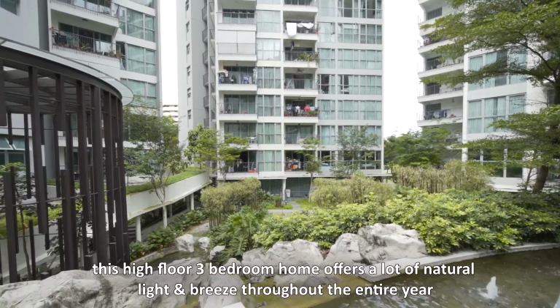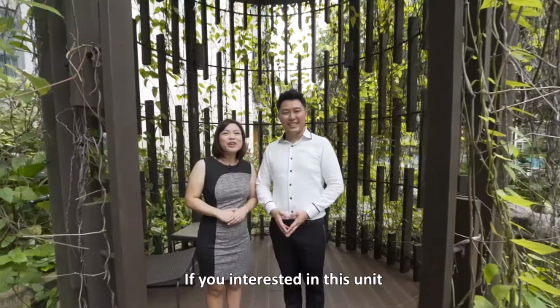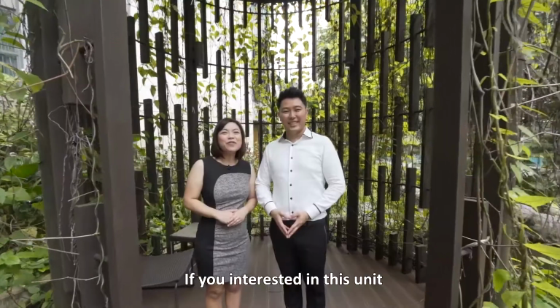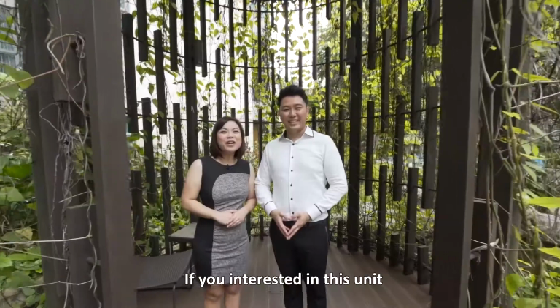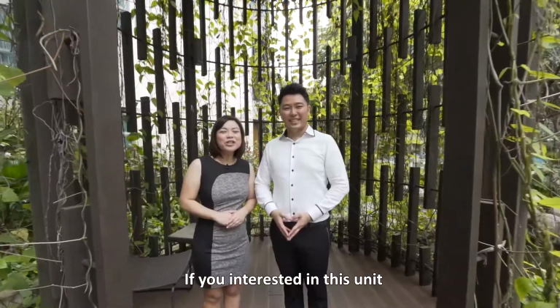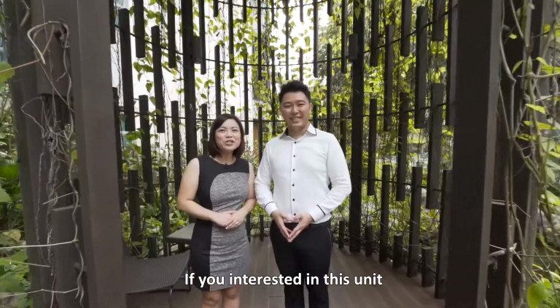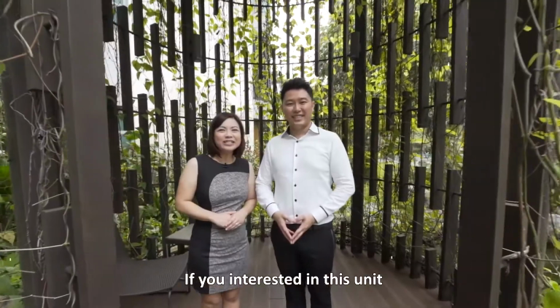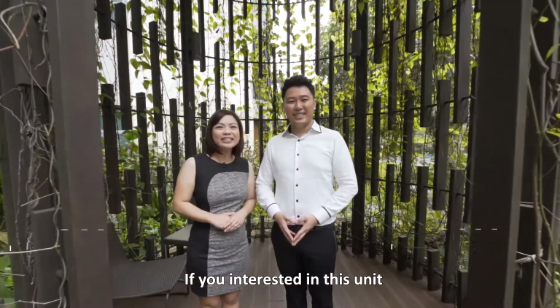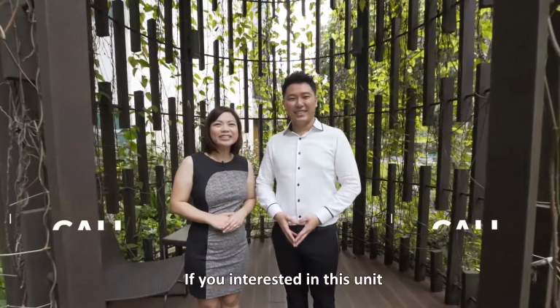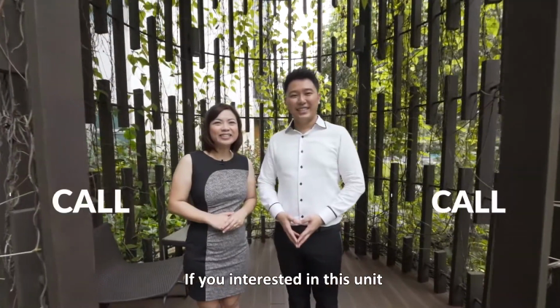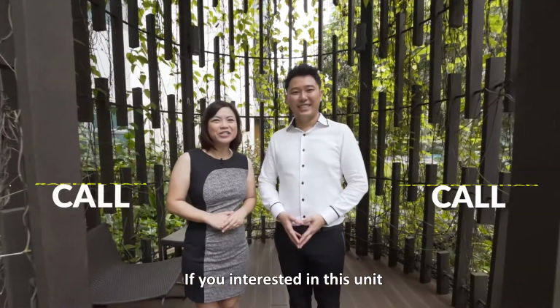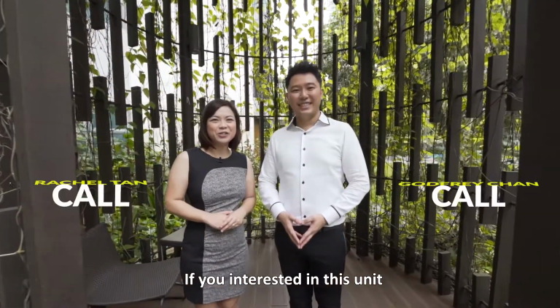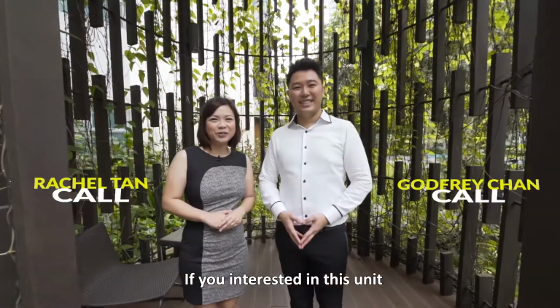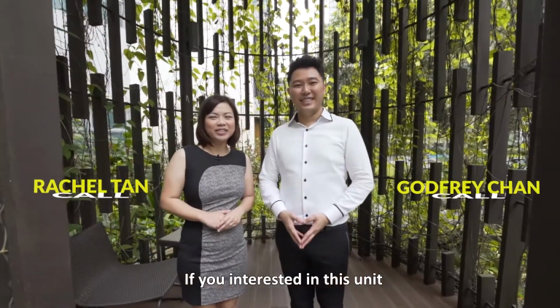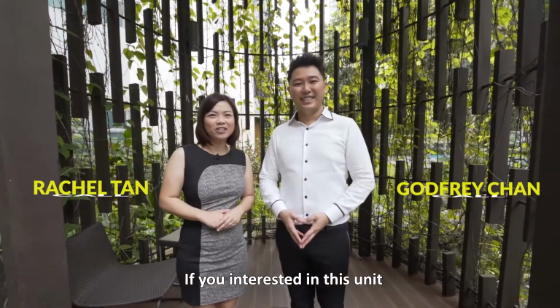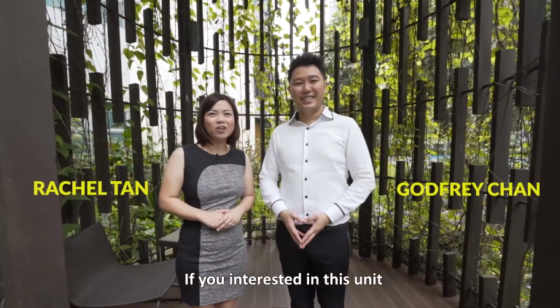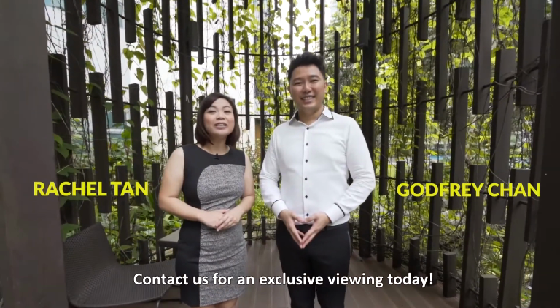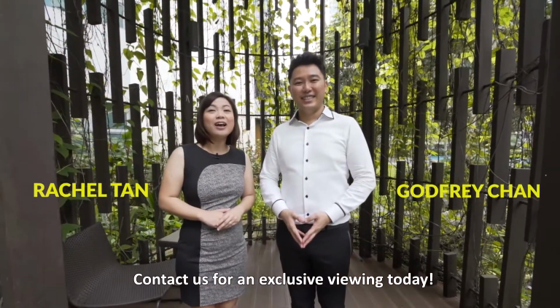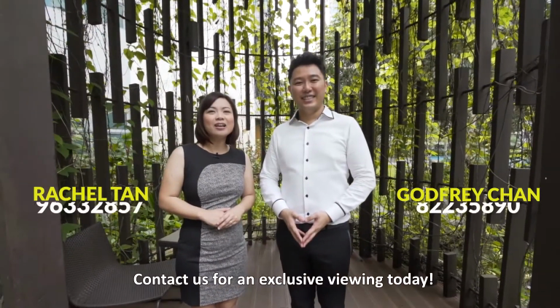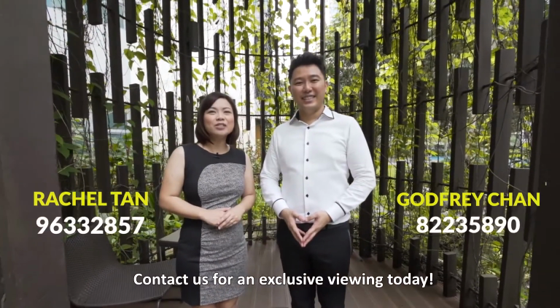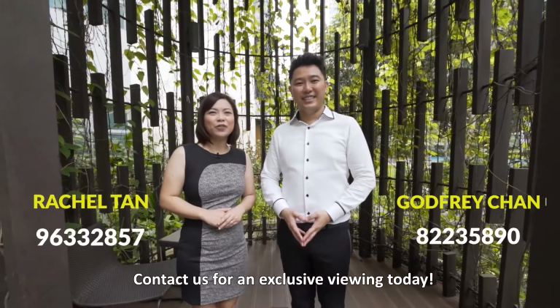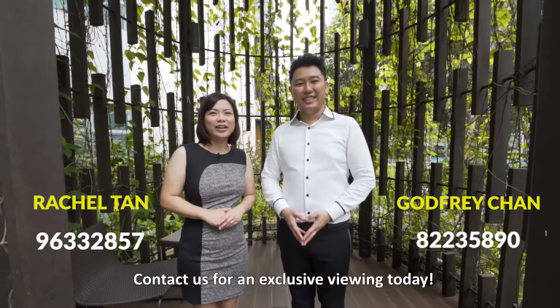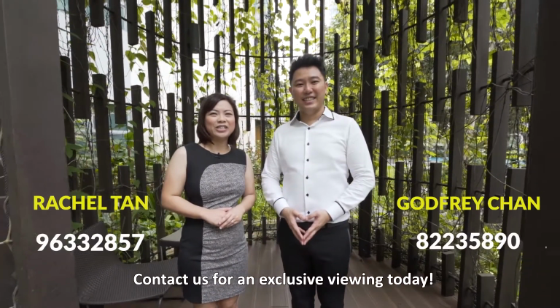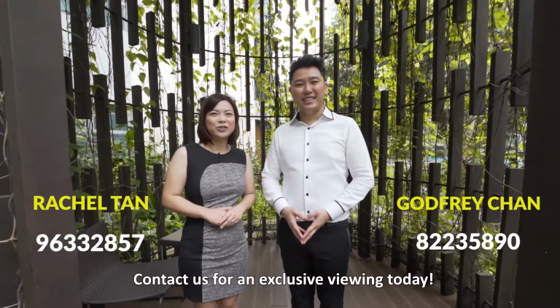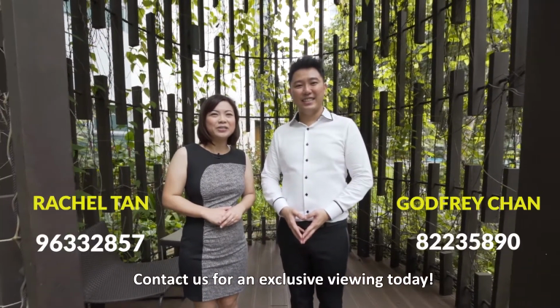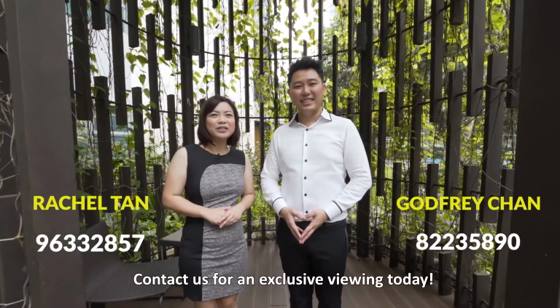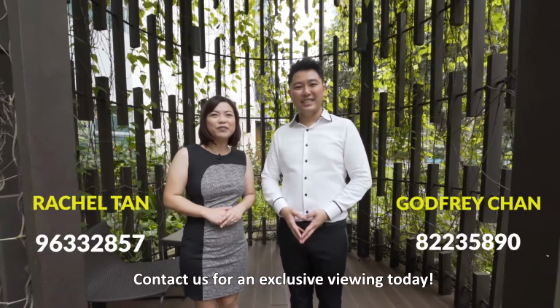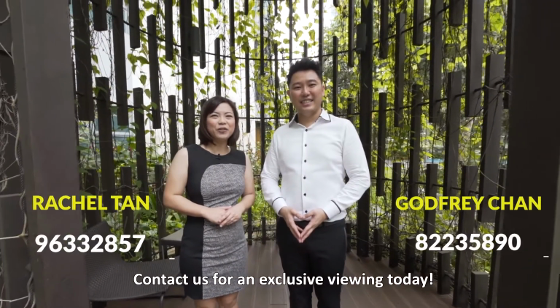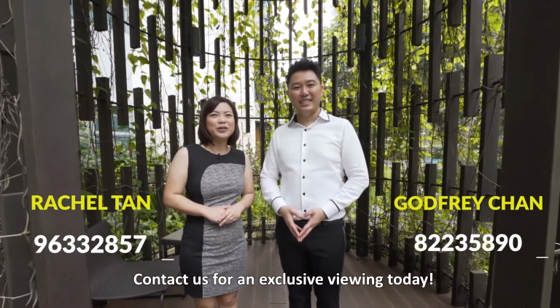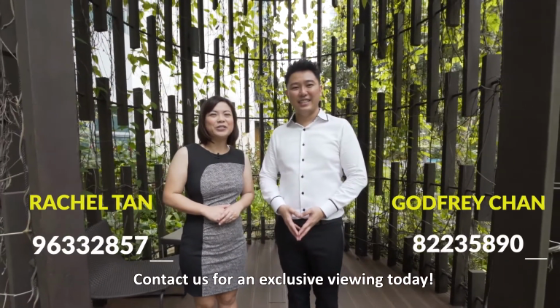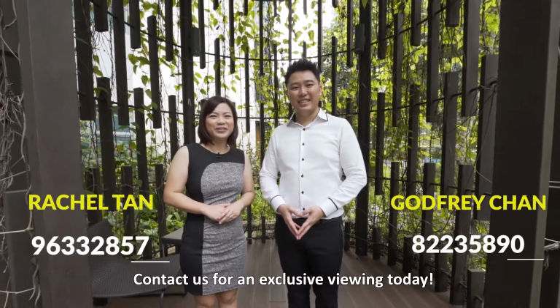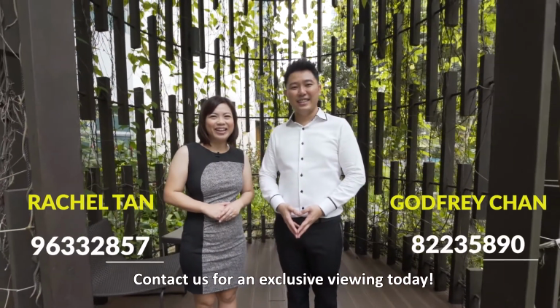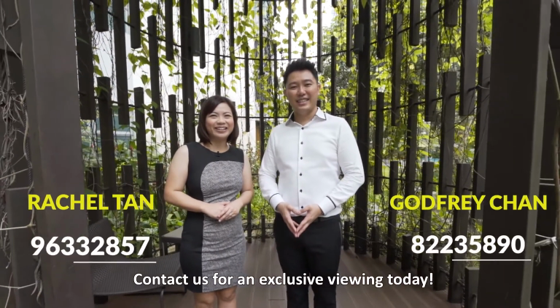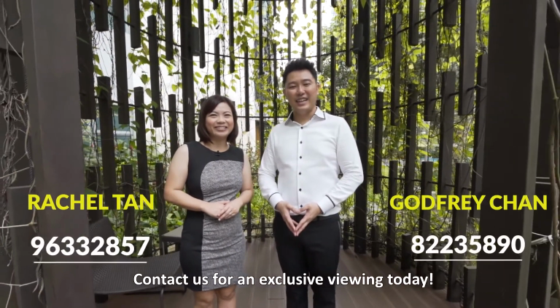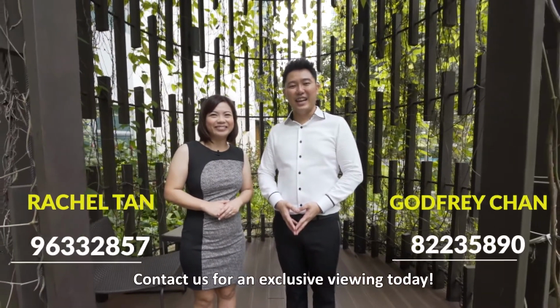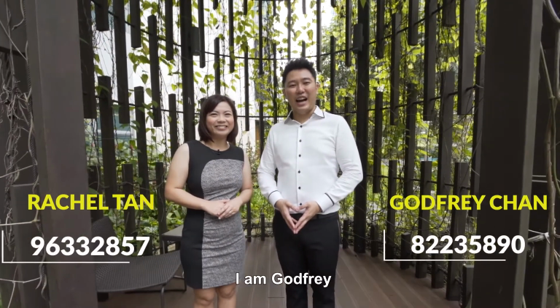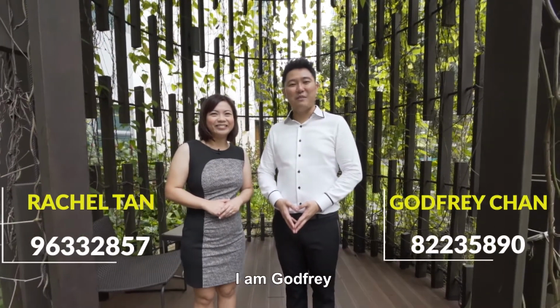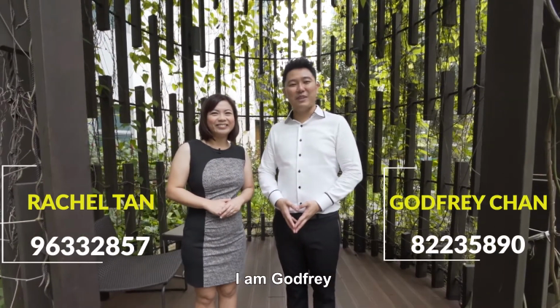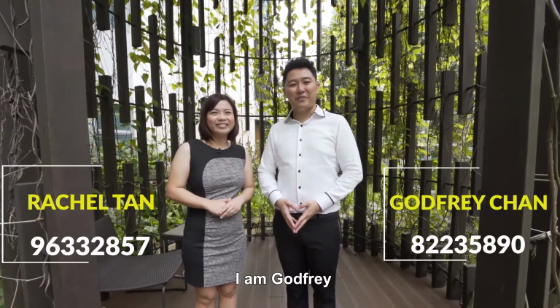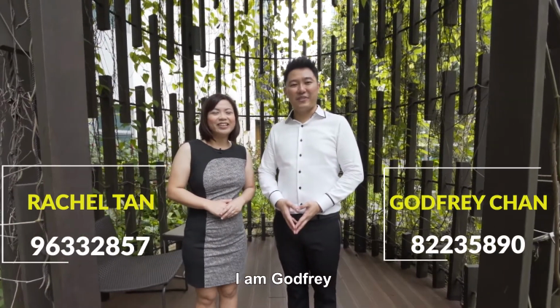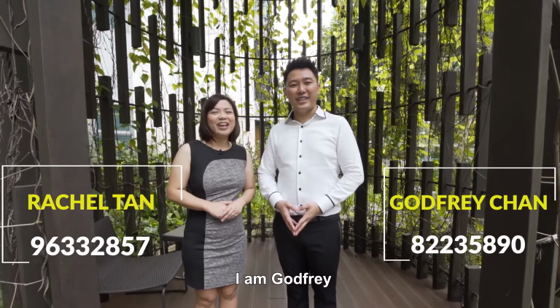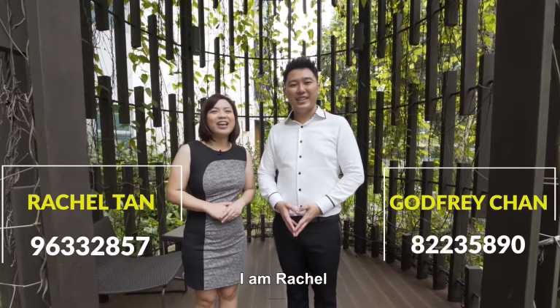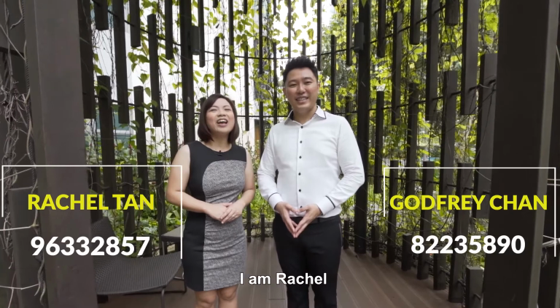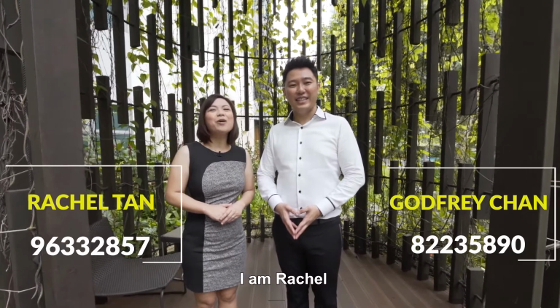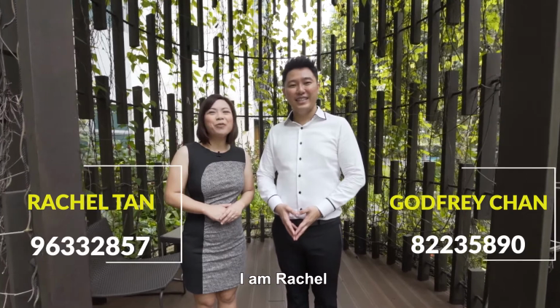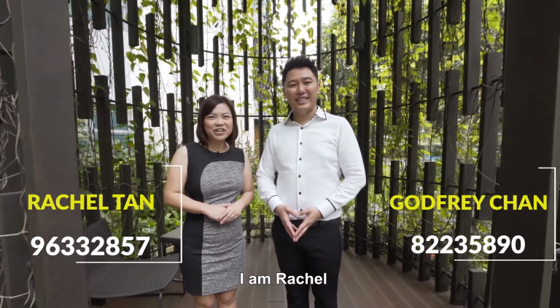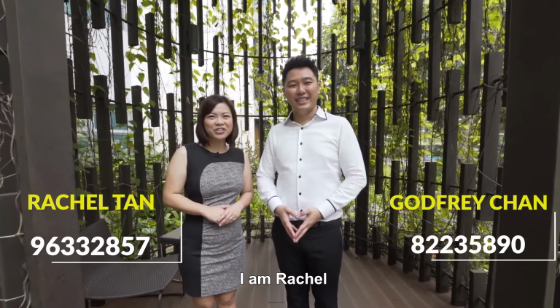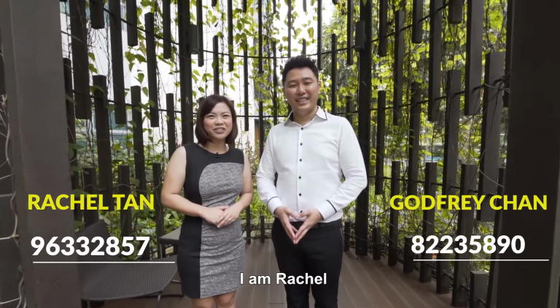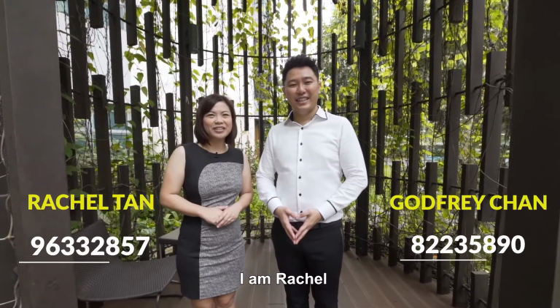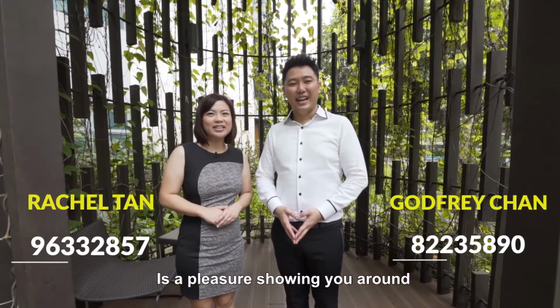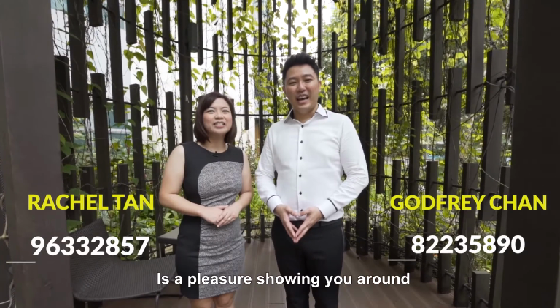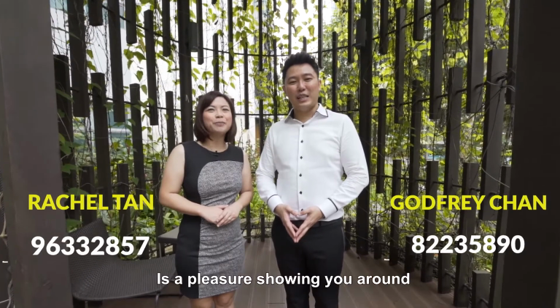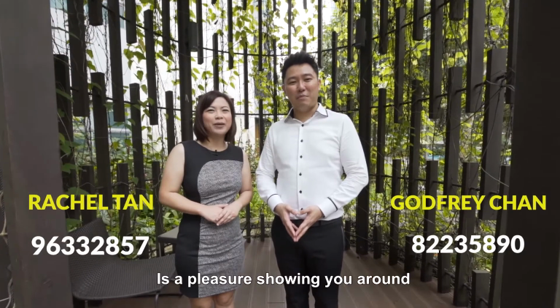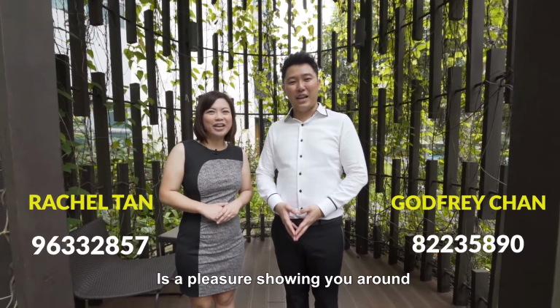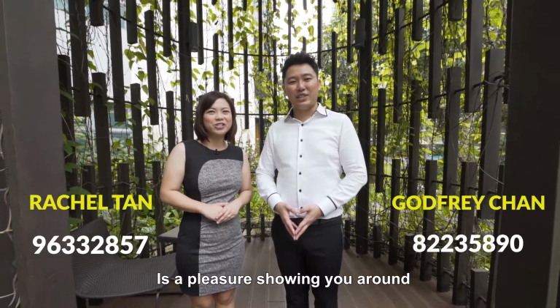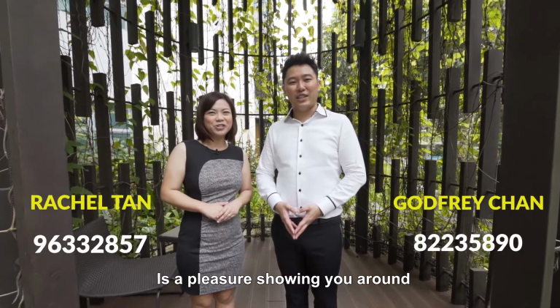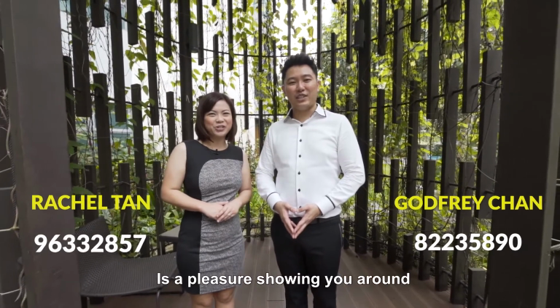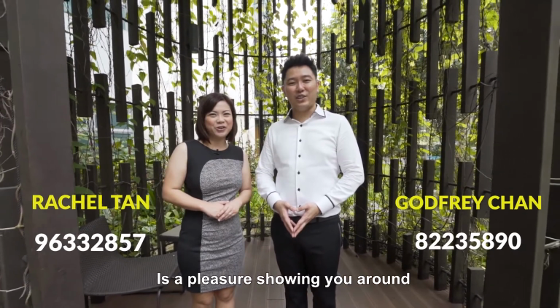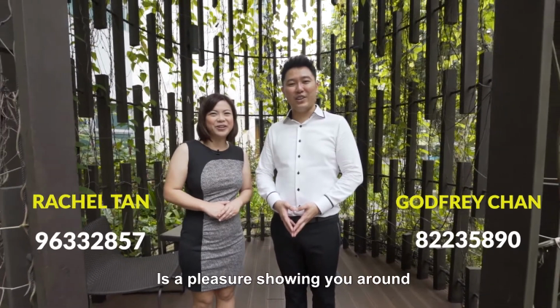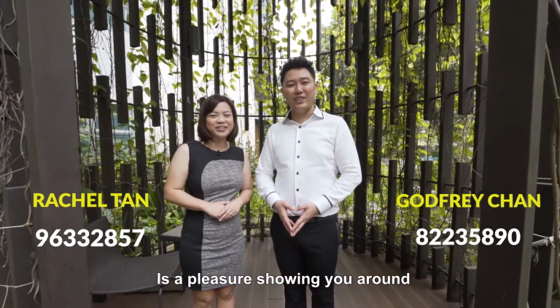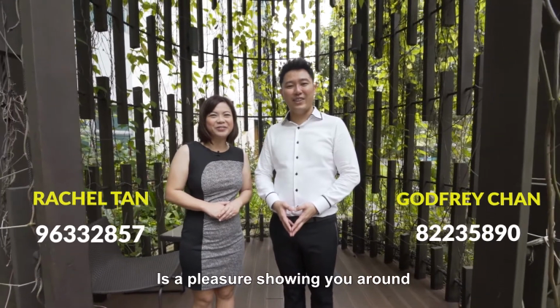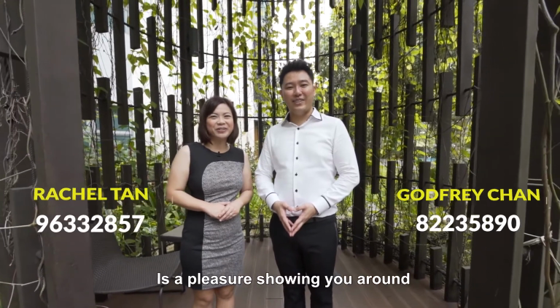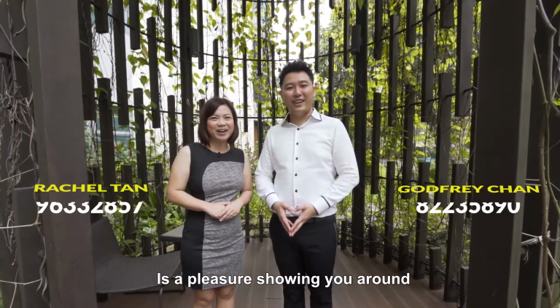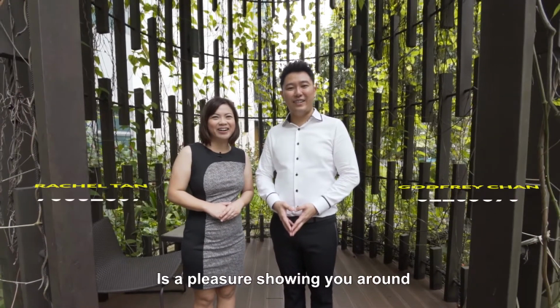If you are interested in this unit, contact us for an exclusive viewing today. I'm Godfrey and I'm Rachel. It's a pleasure showing you around.